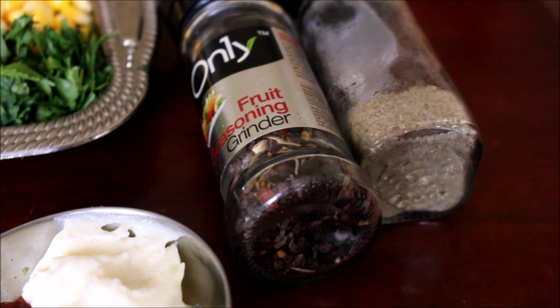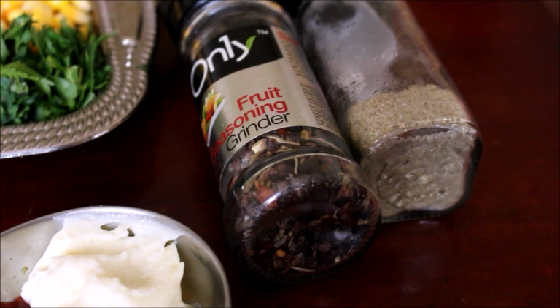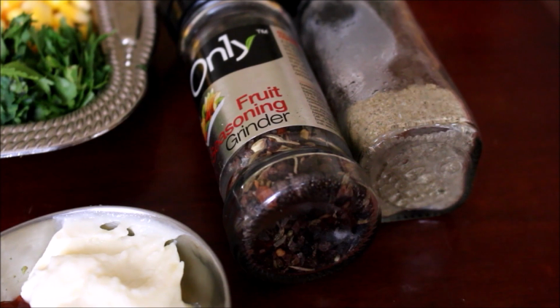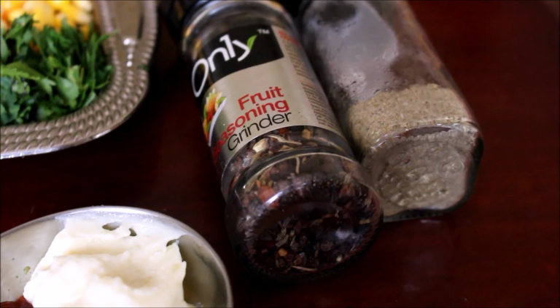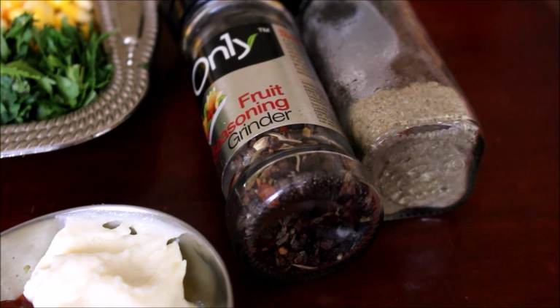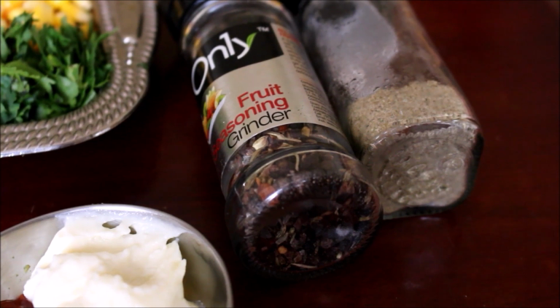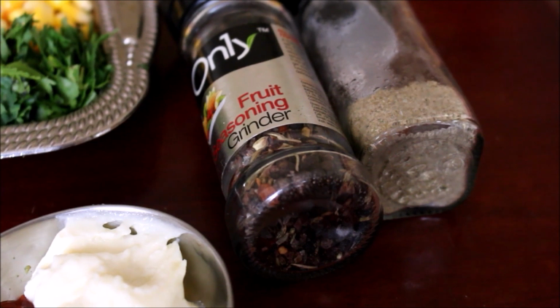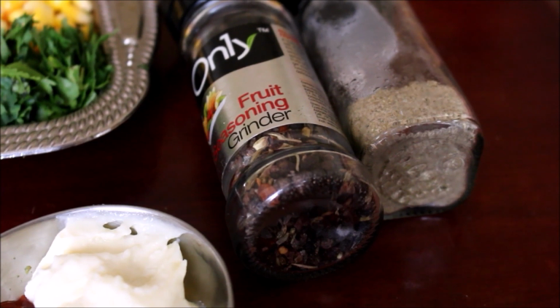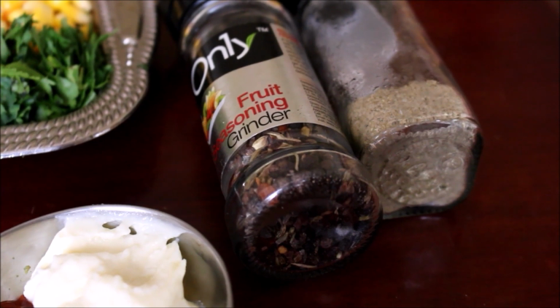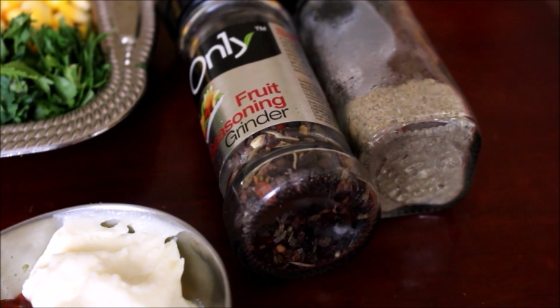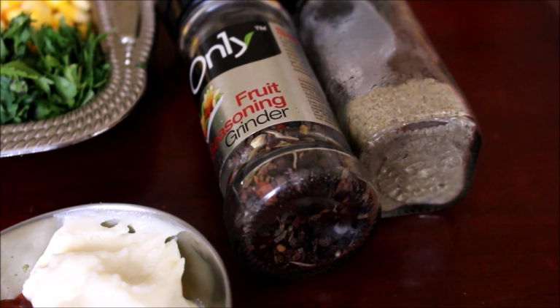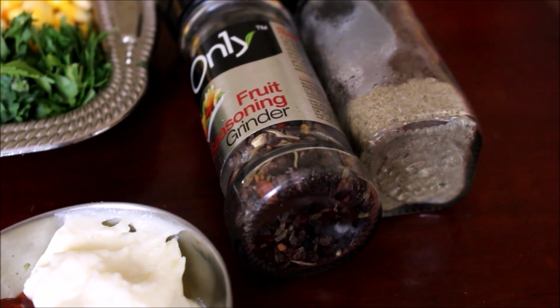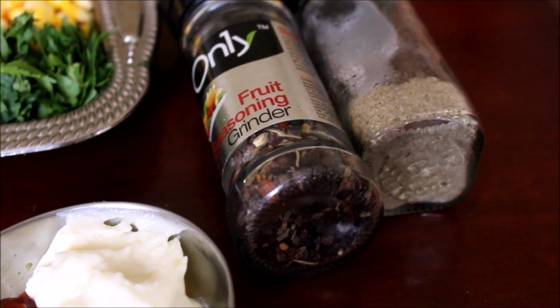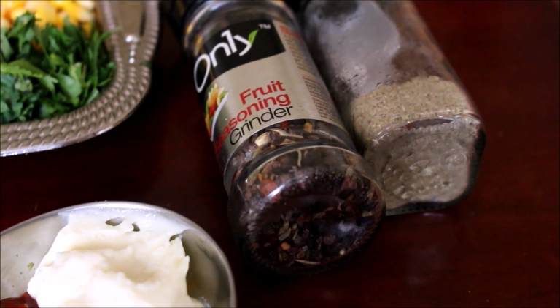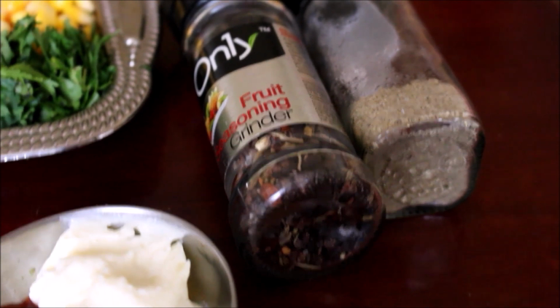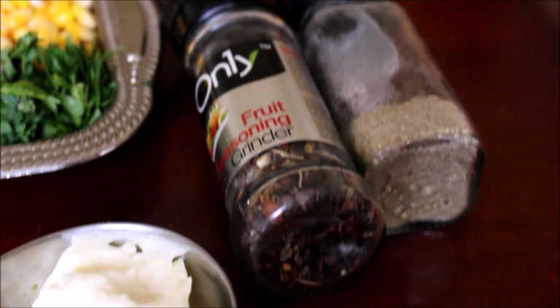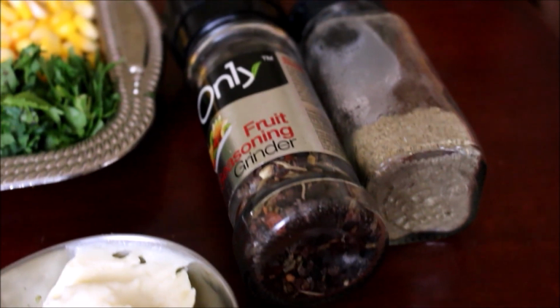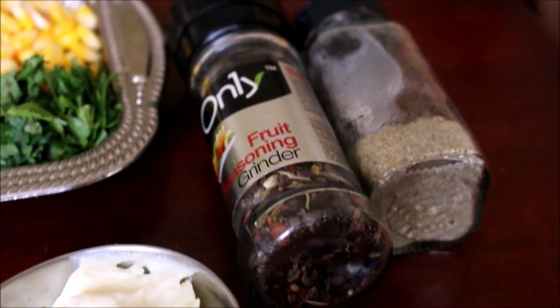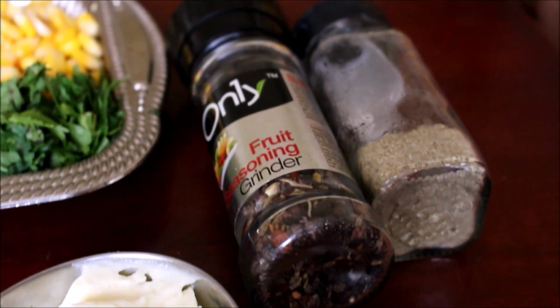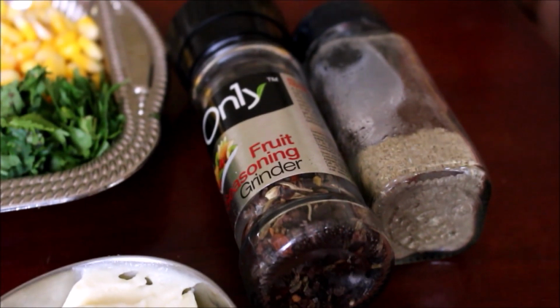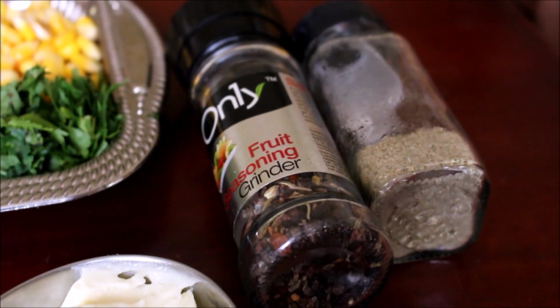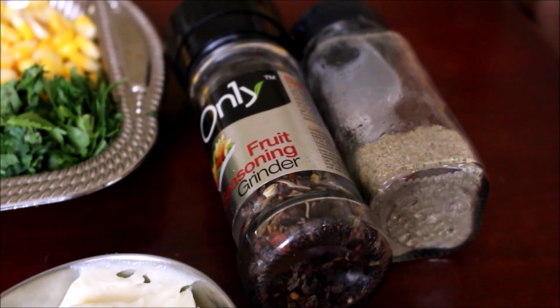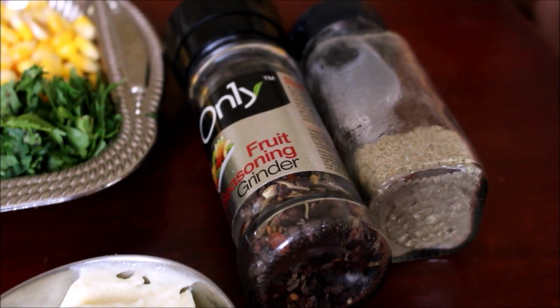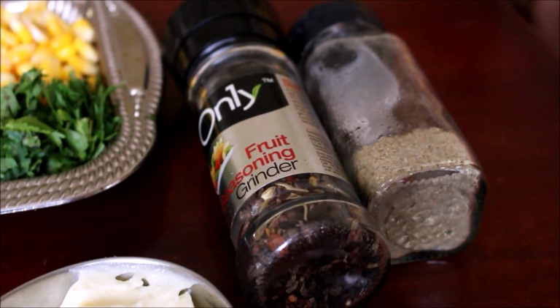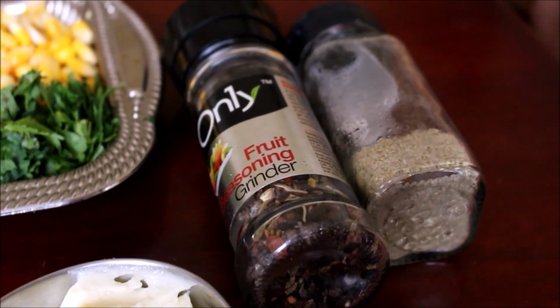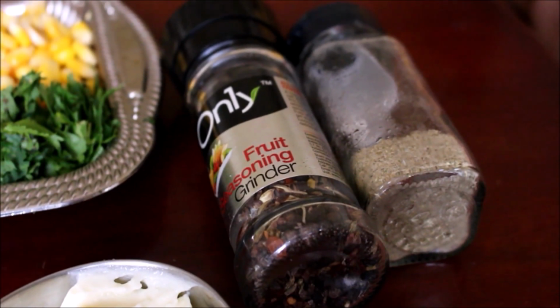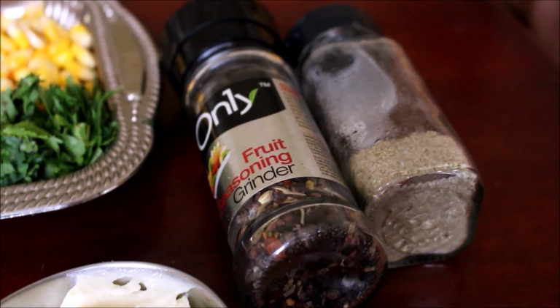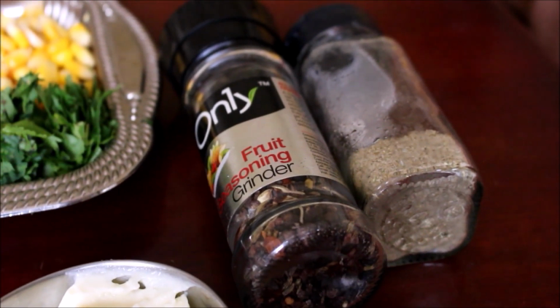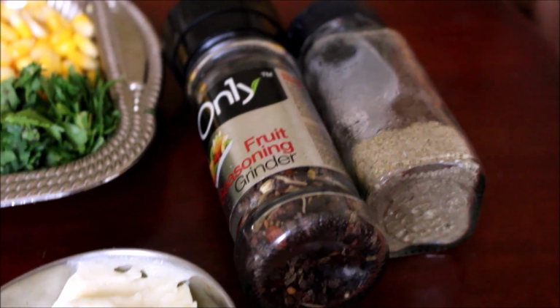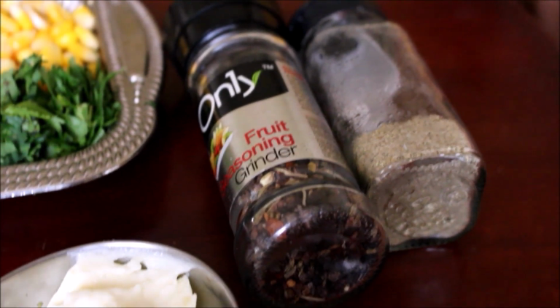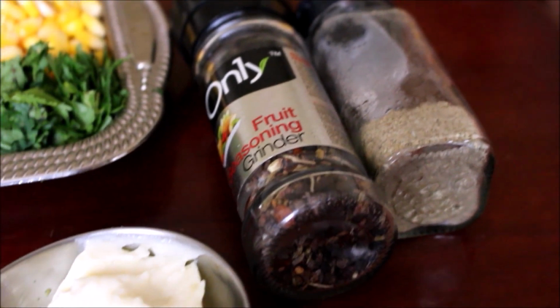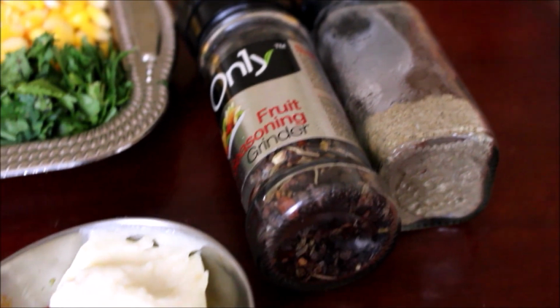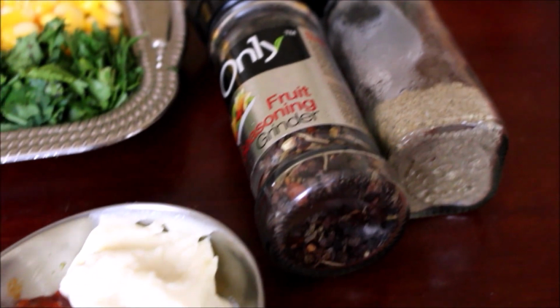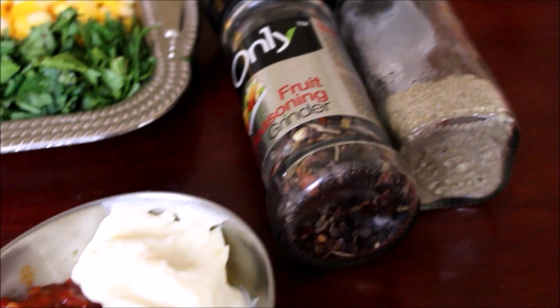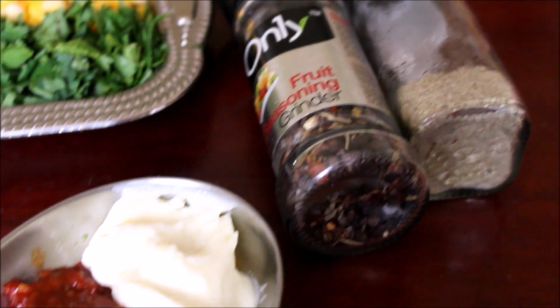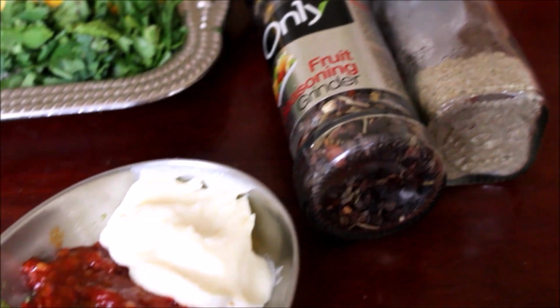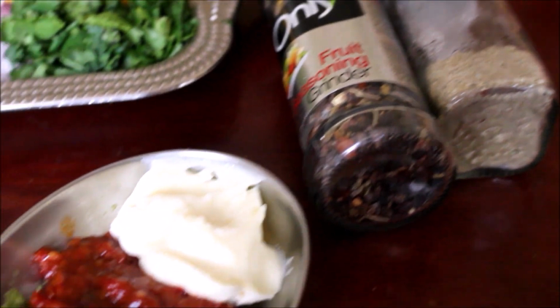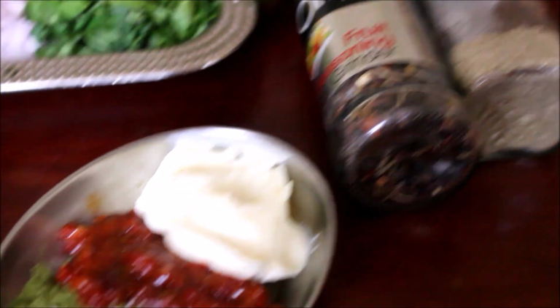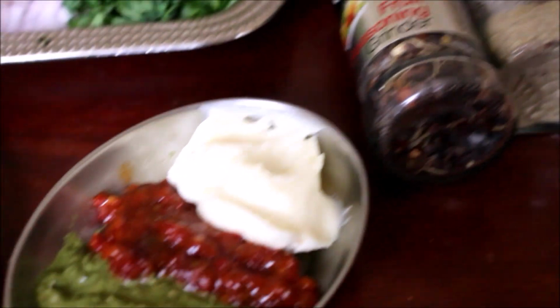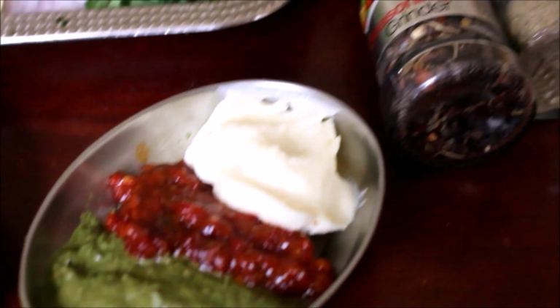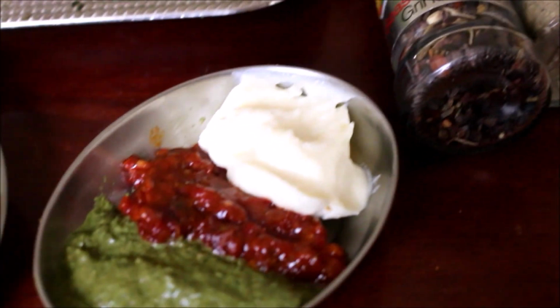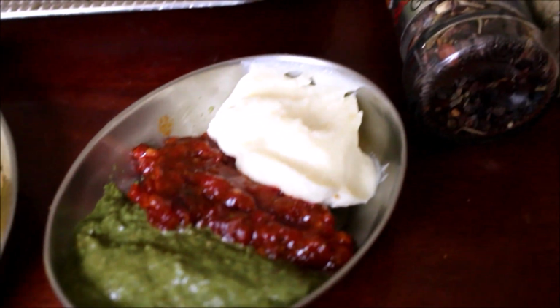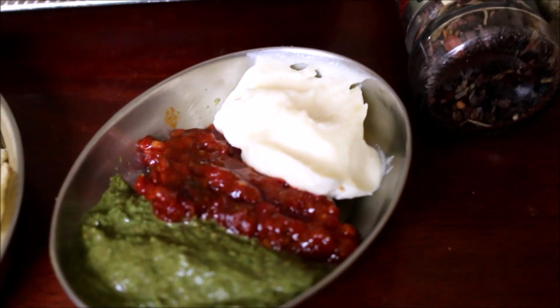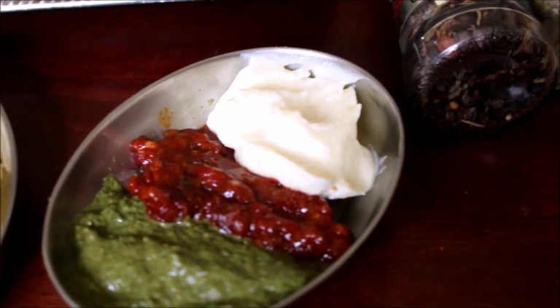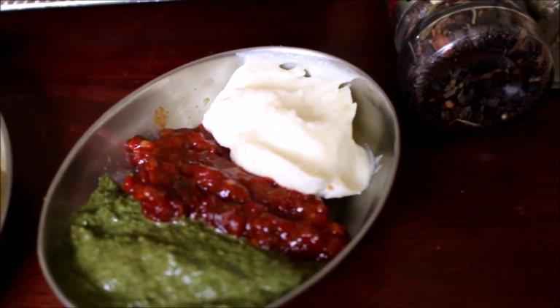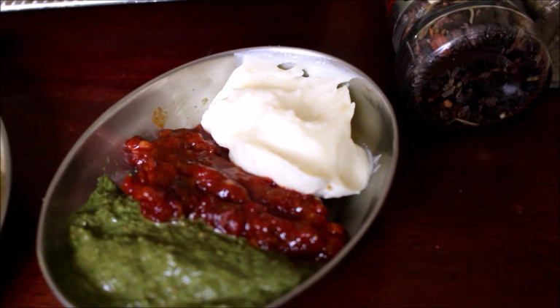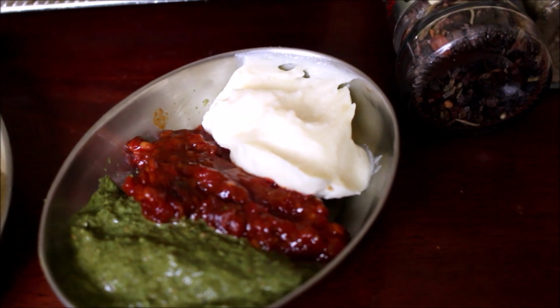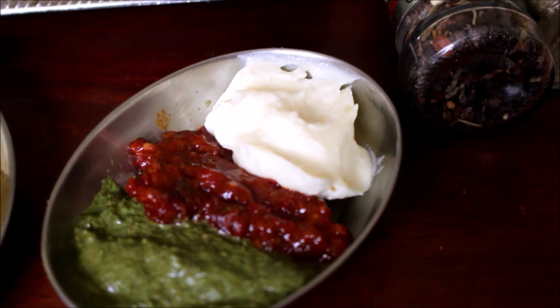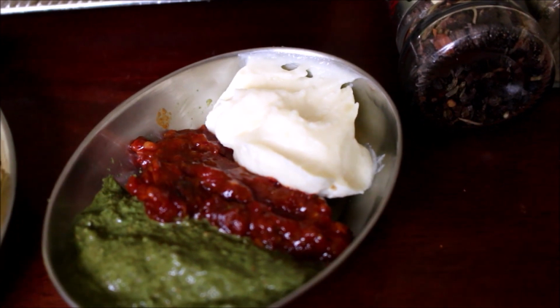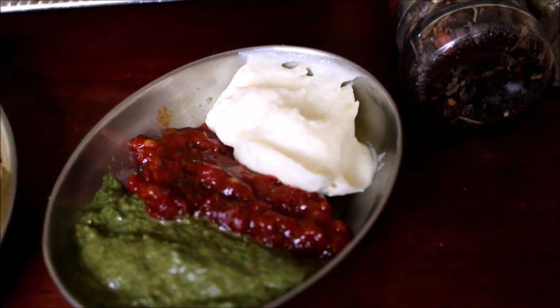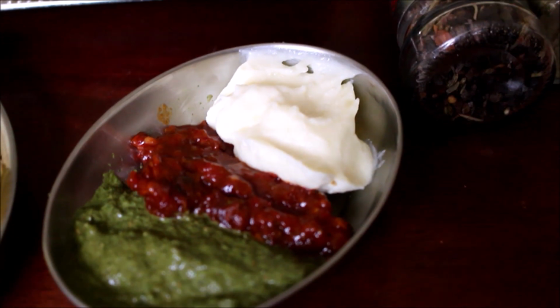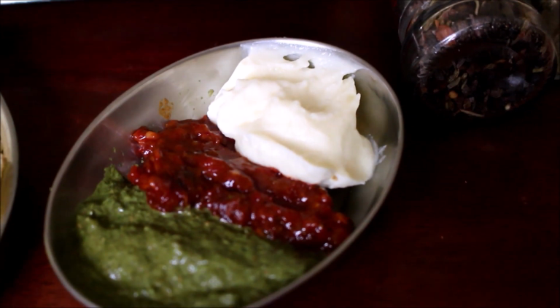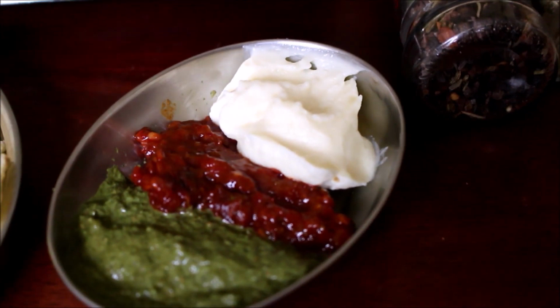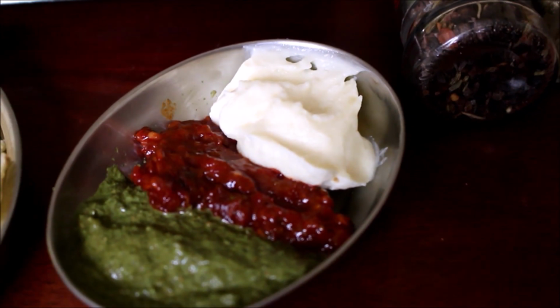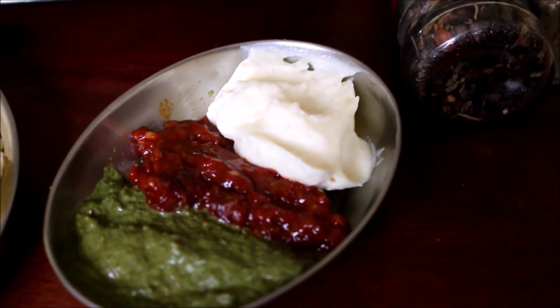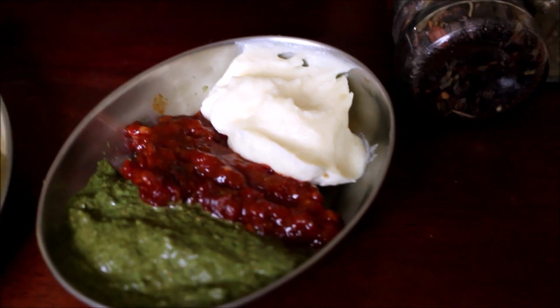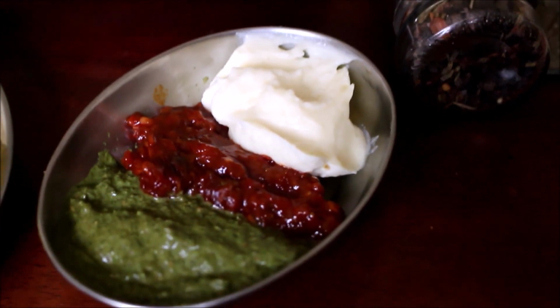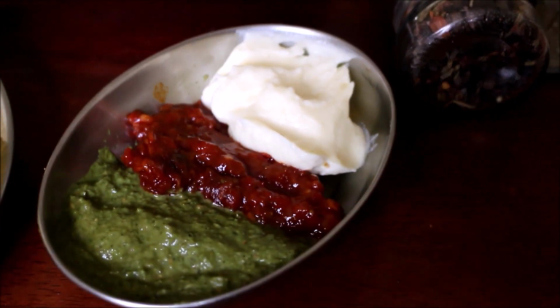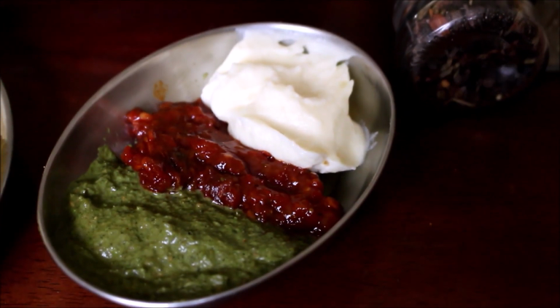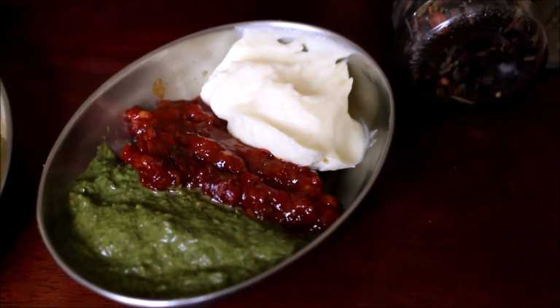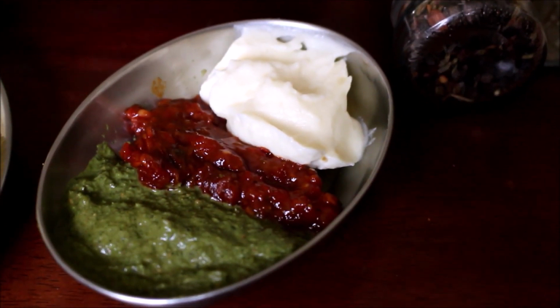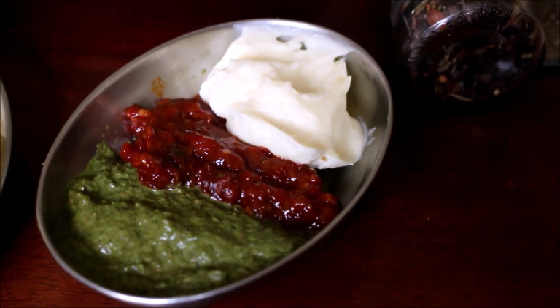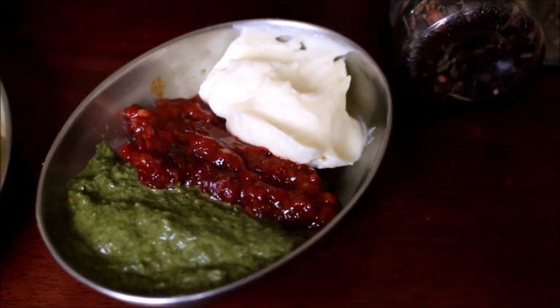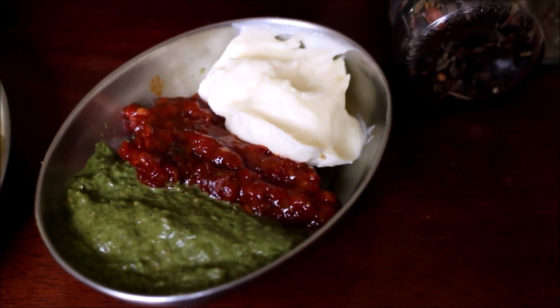Use the Chaat Masala. You make it with mayonnaise, tamarind chutney (Chajuan chutney), Maggi chutney, and chutney.